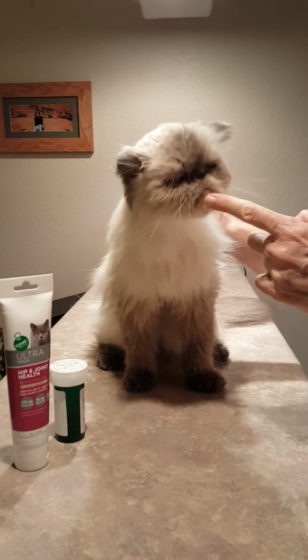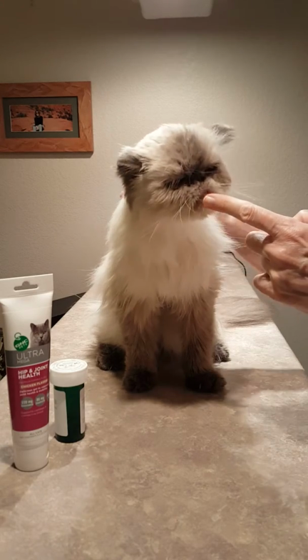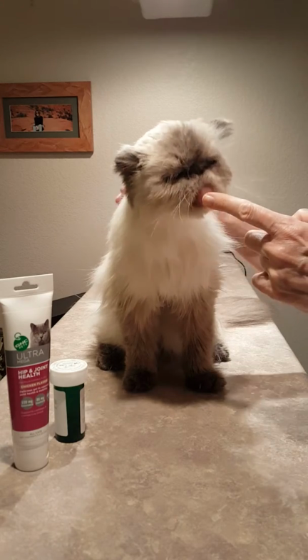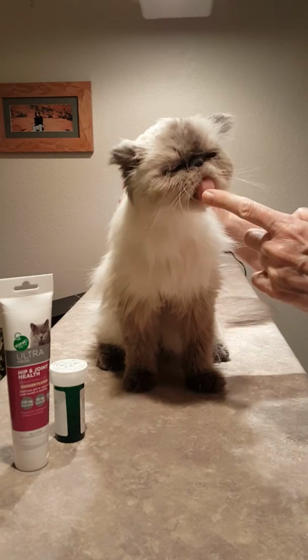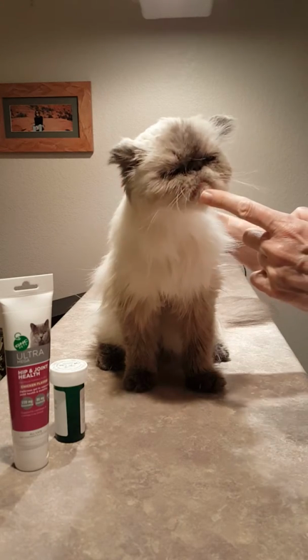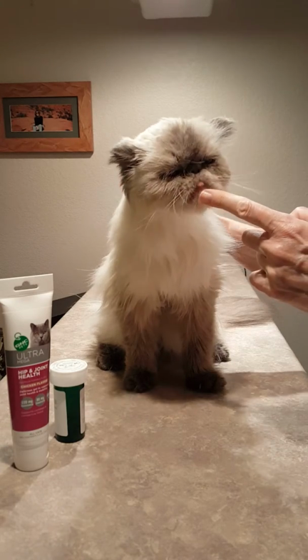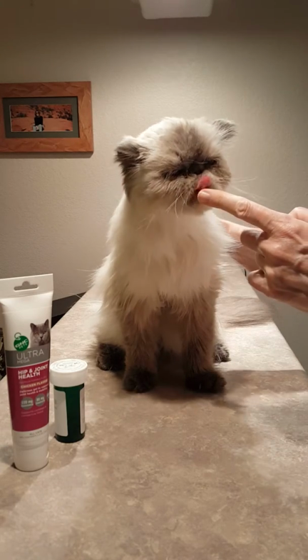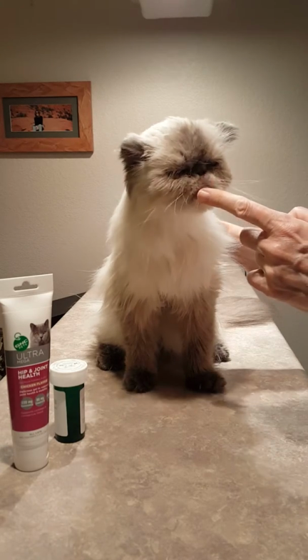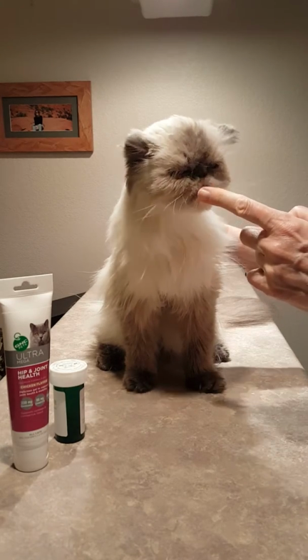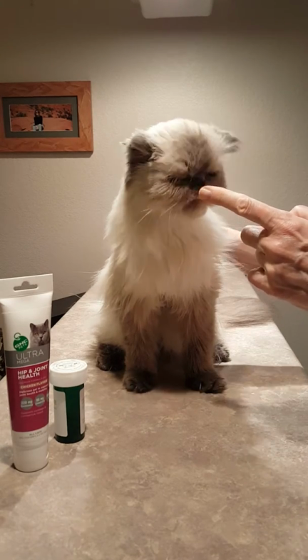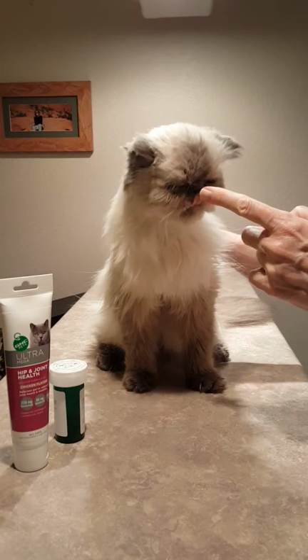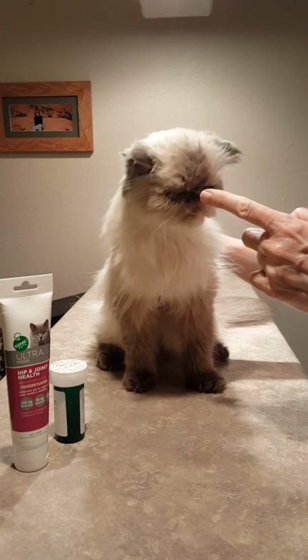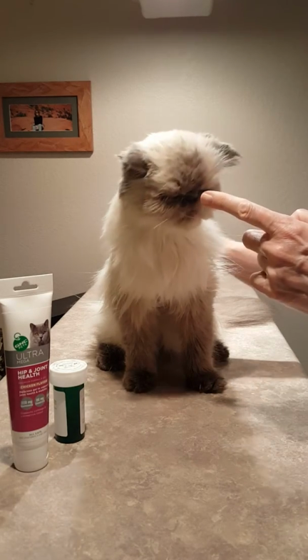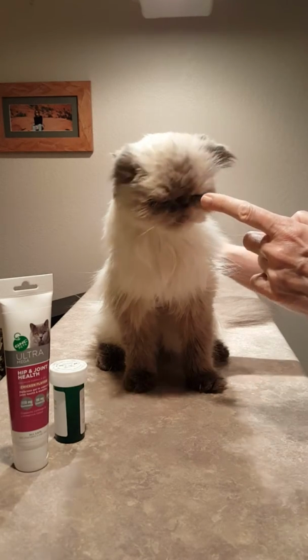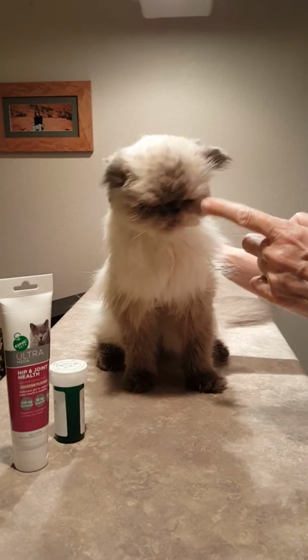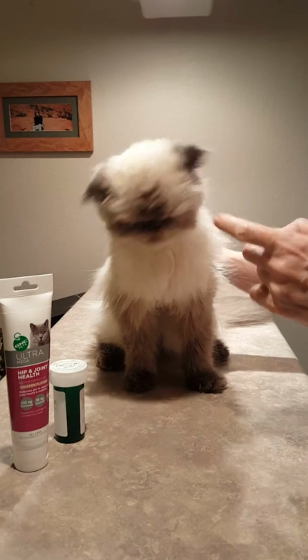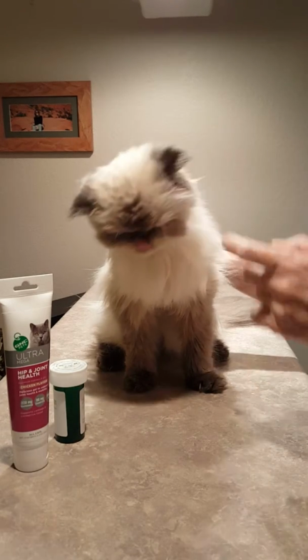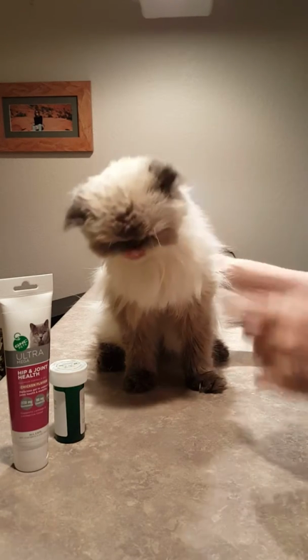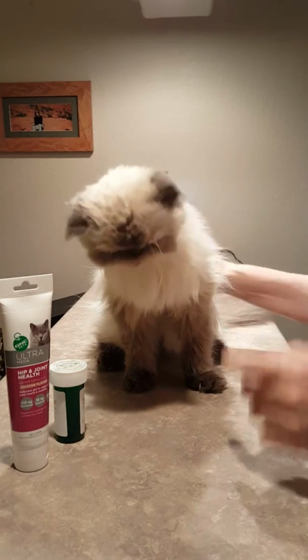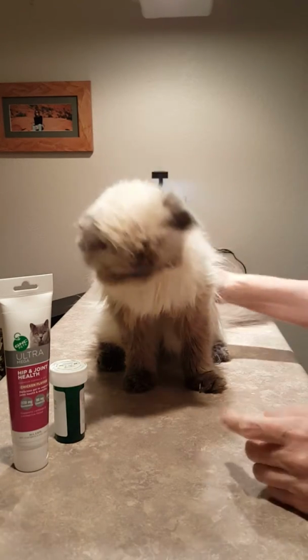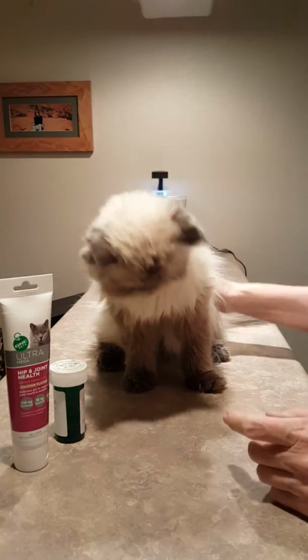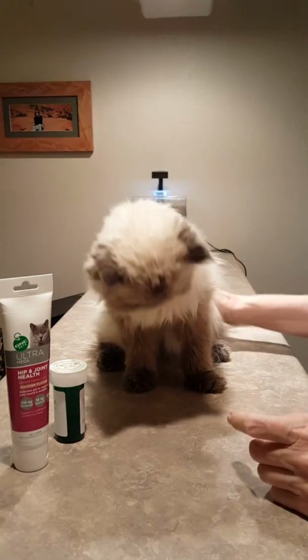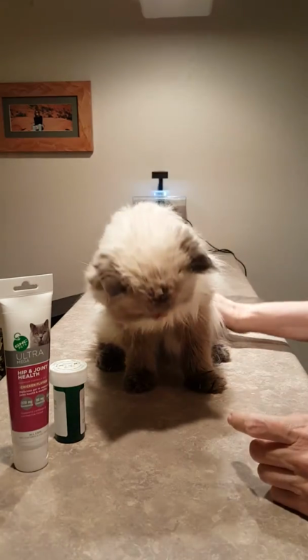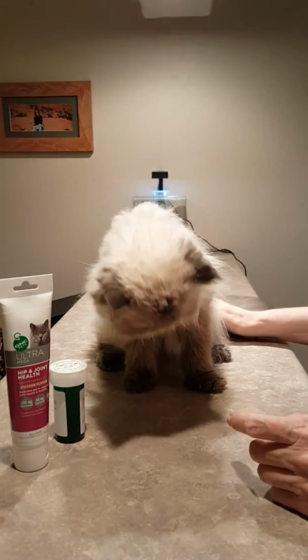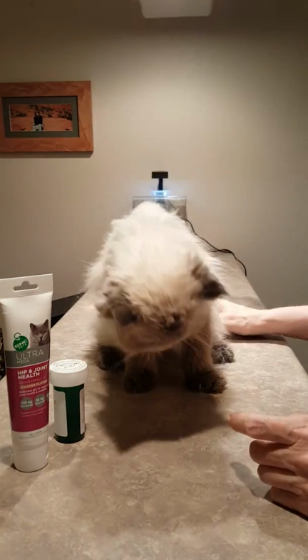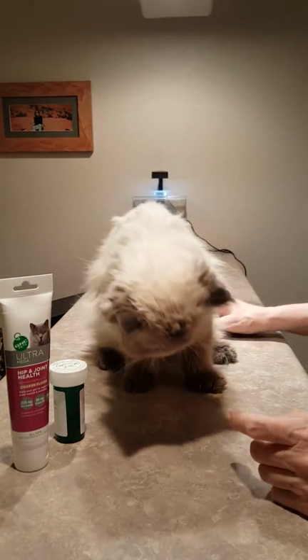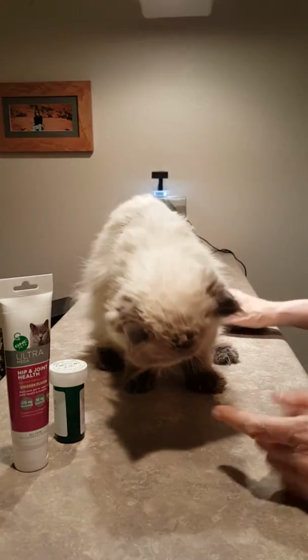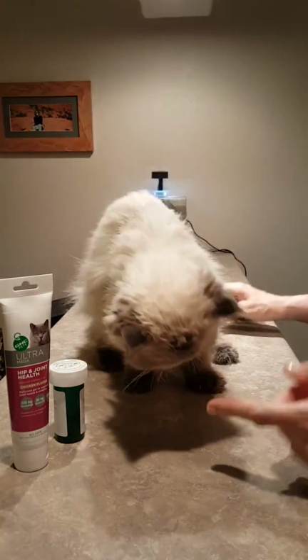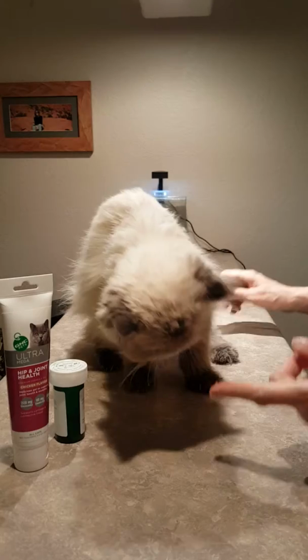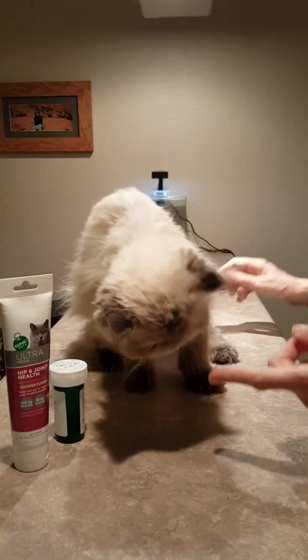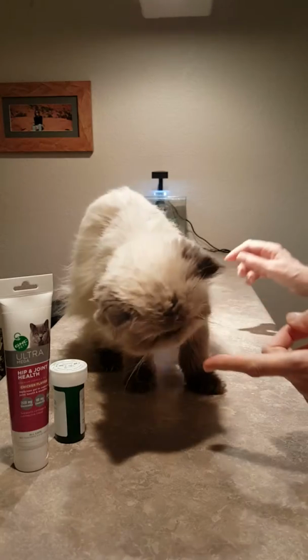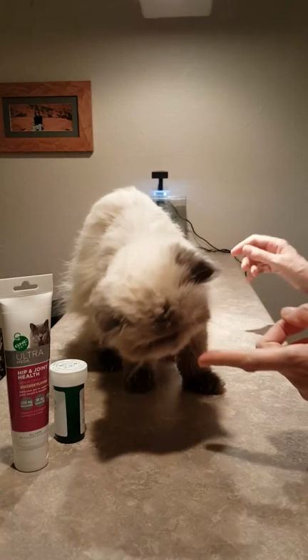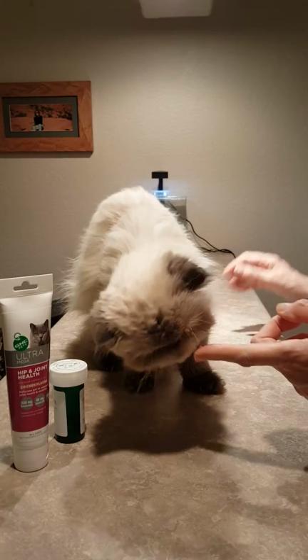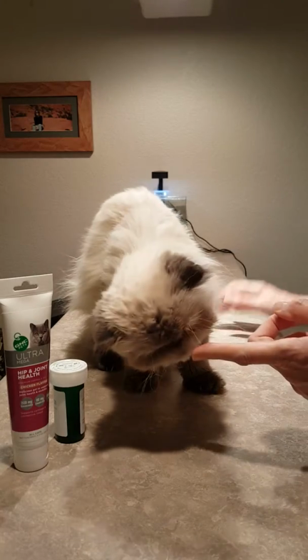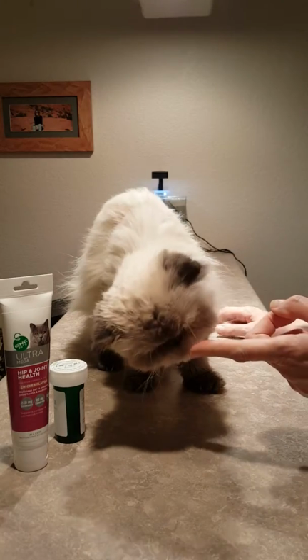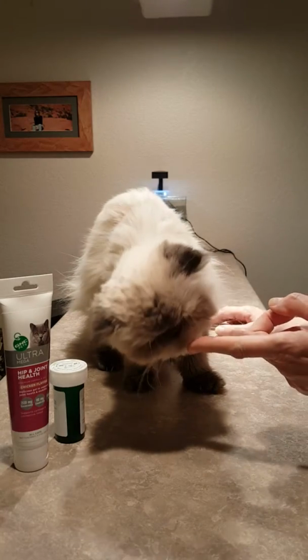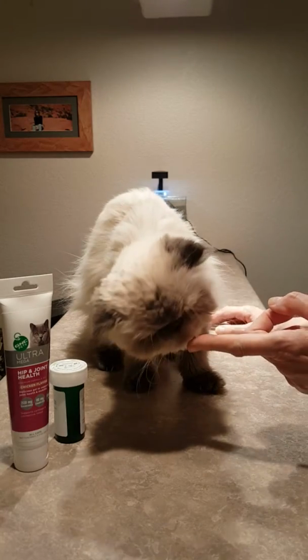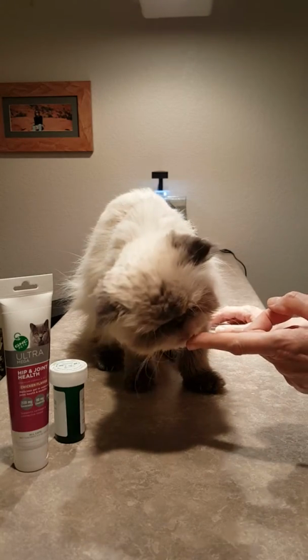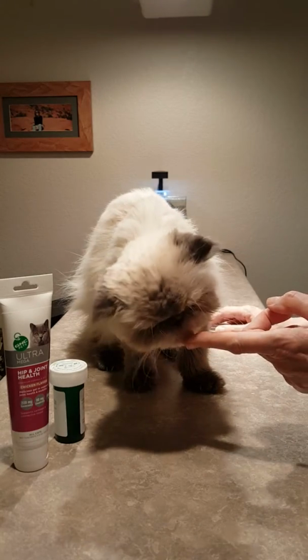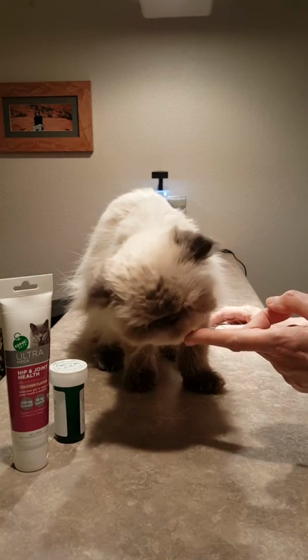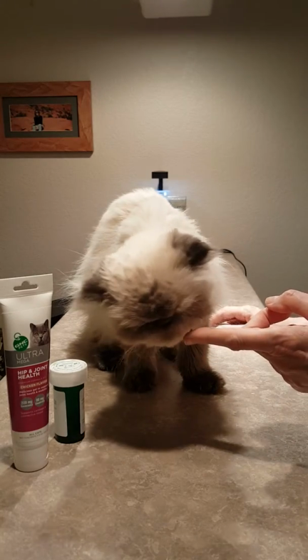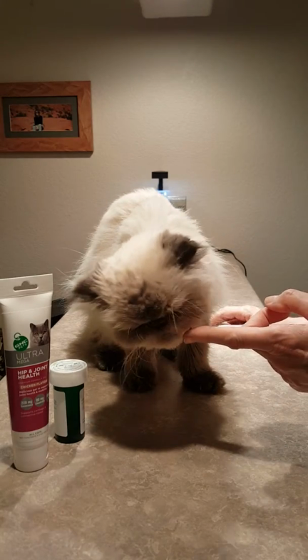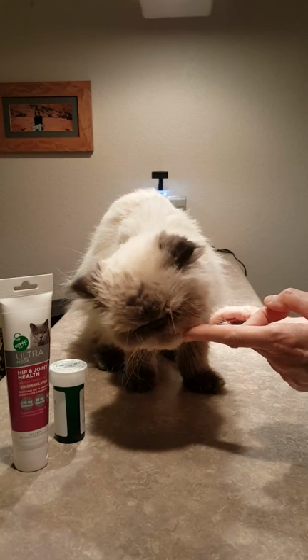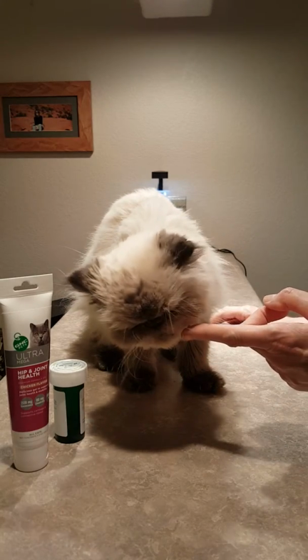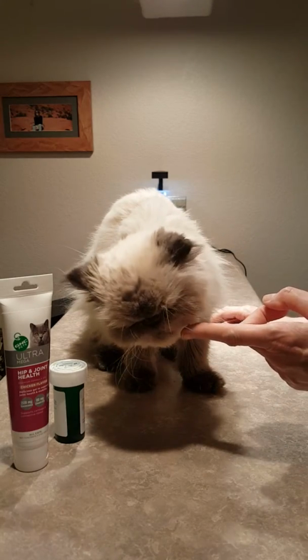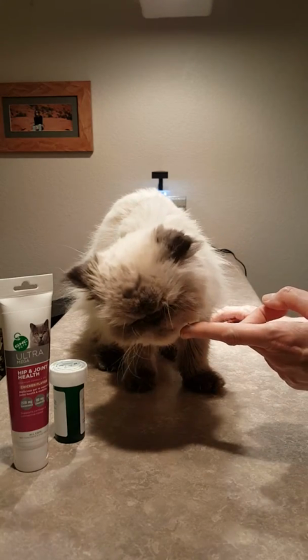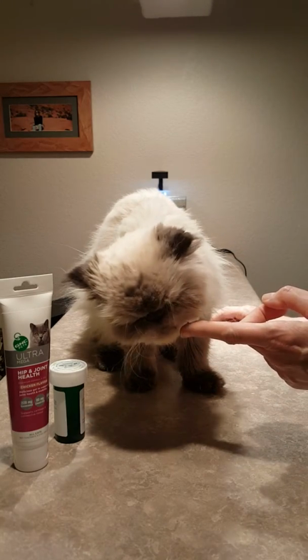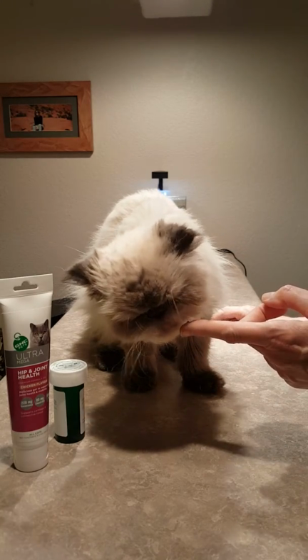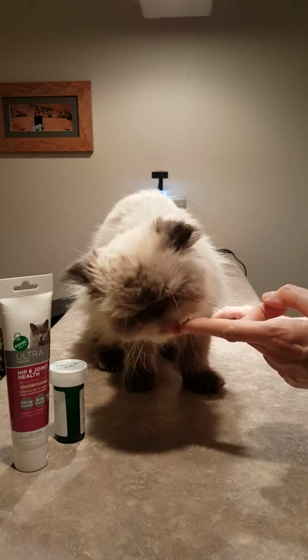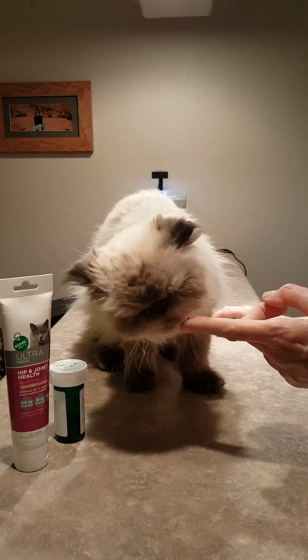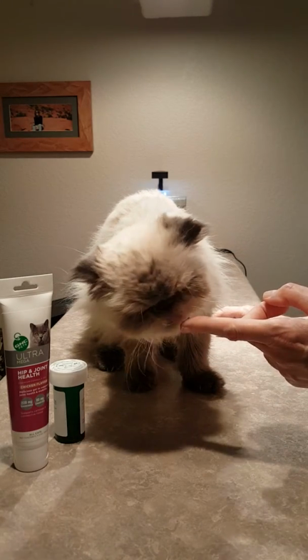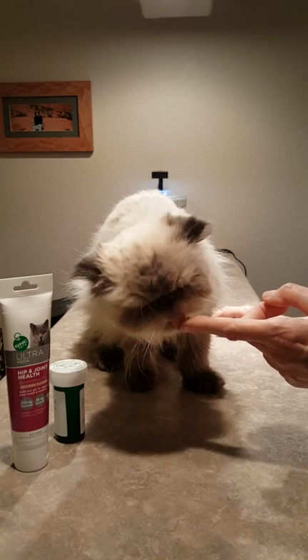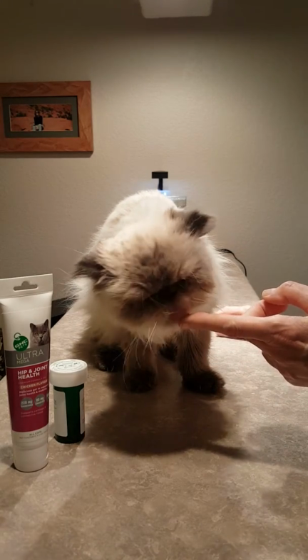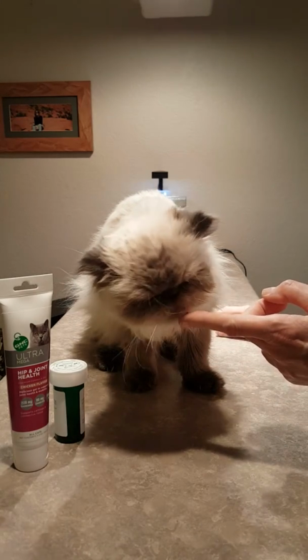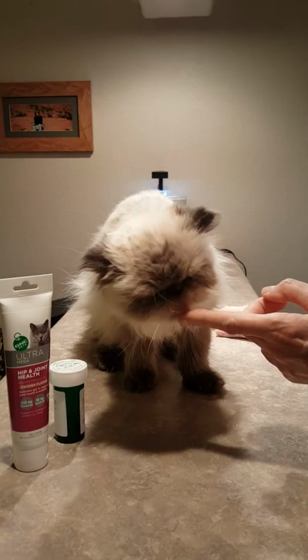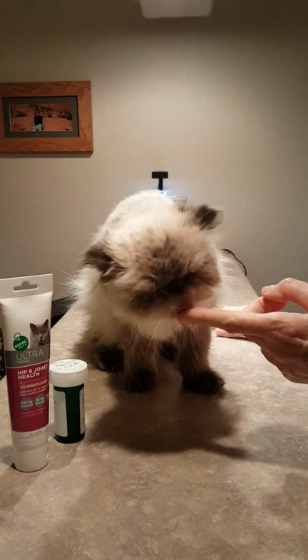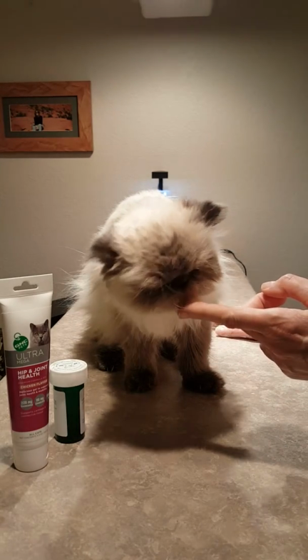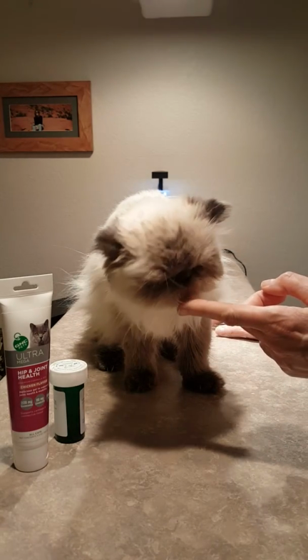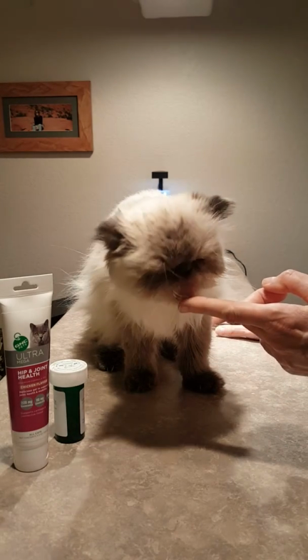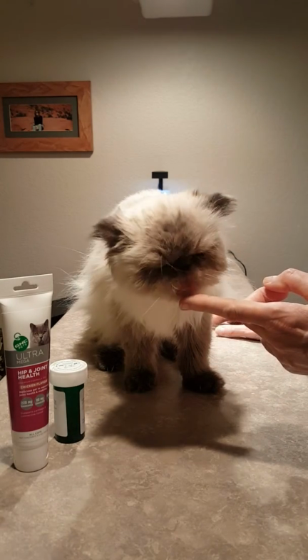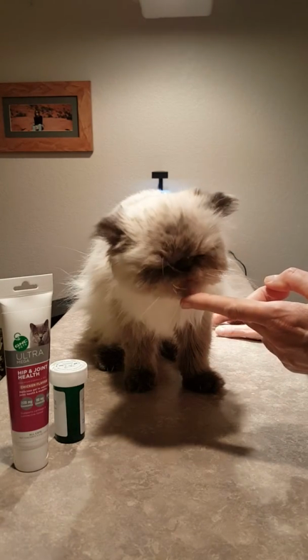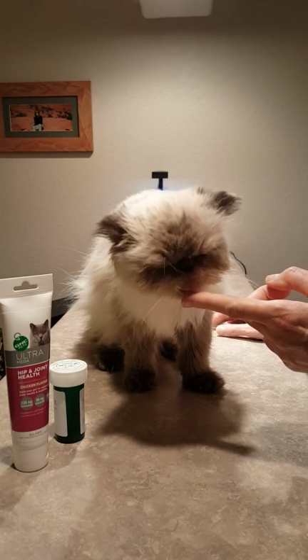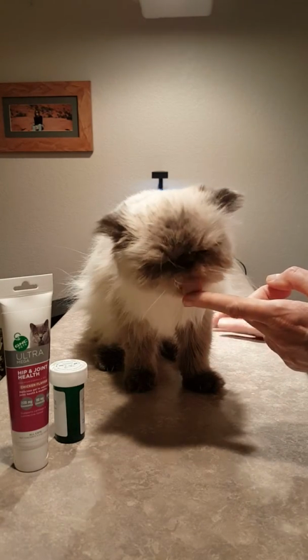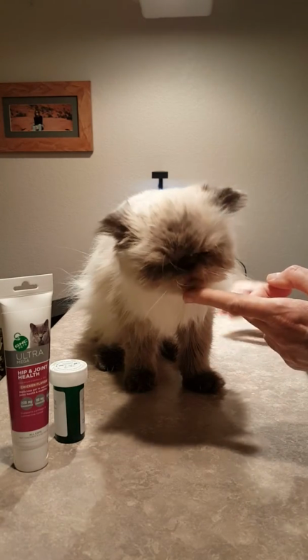Pretty awesome, huh? That's how you pill a cat. Good job, Michael. You're a star.